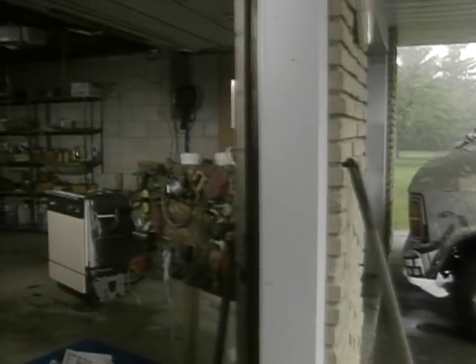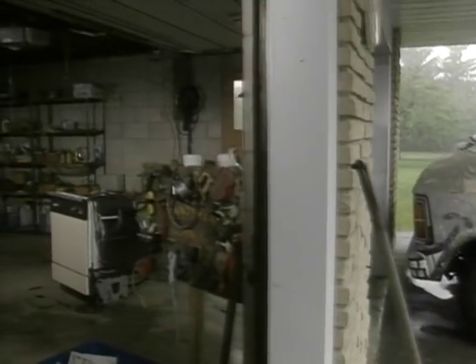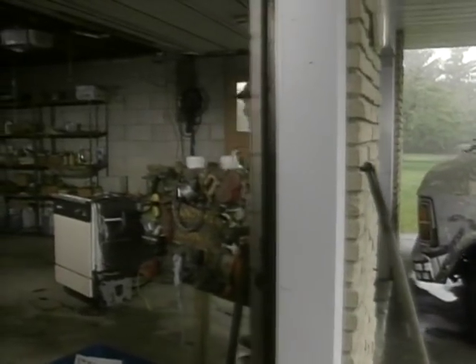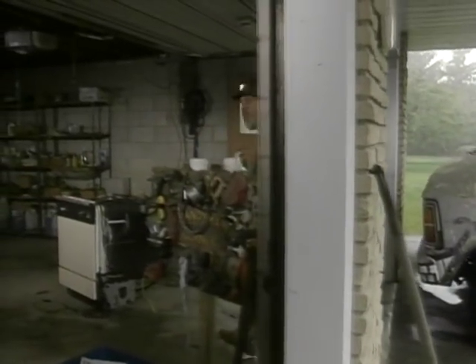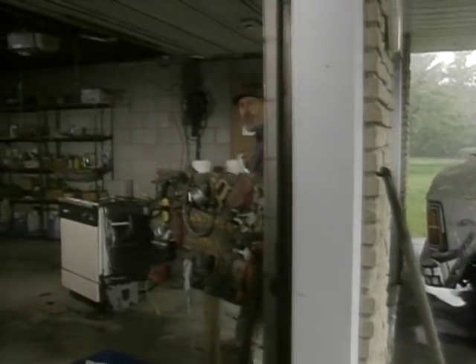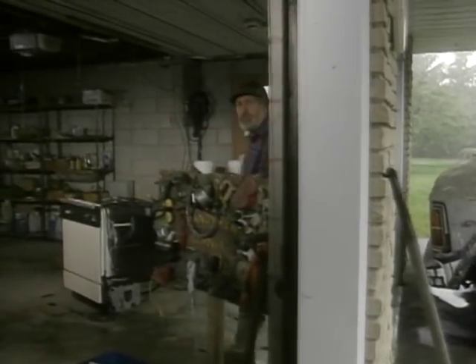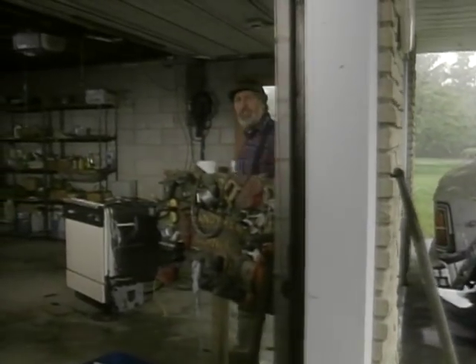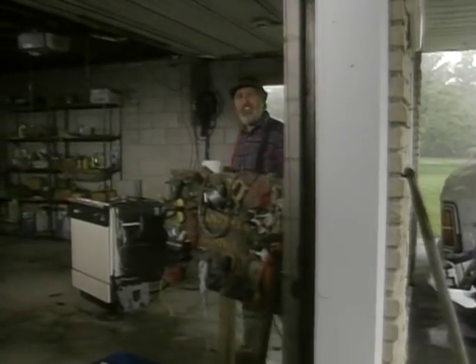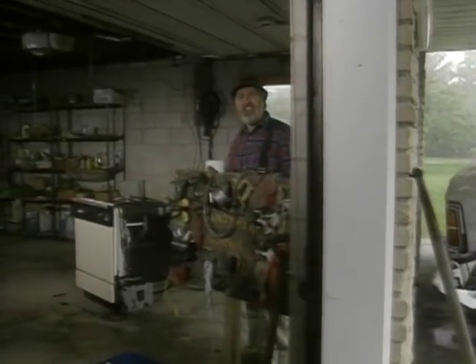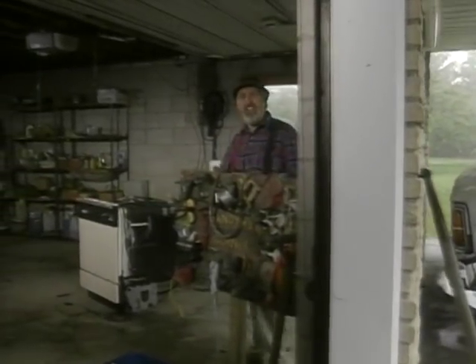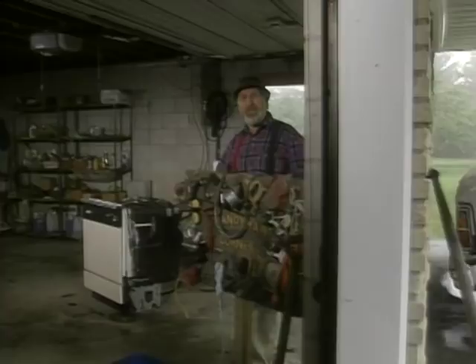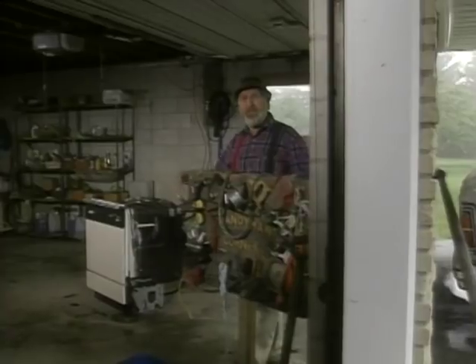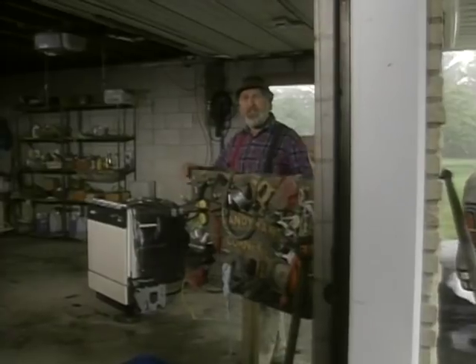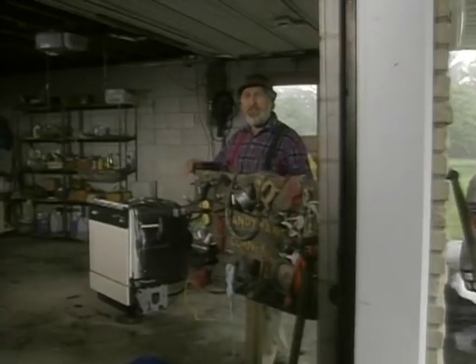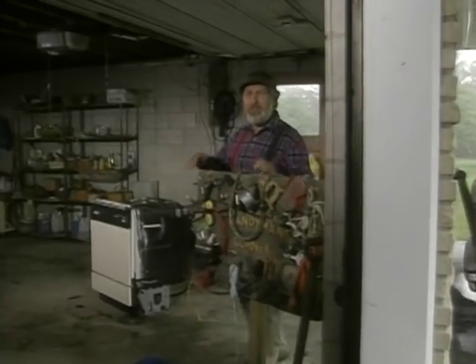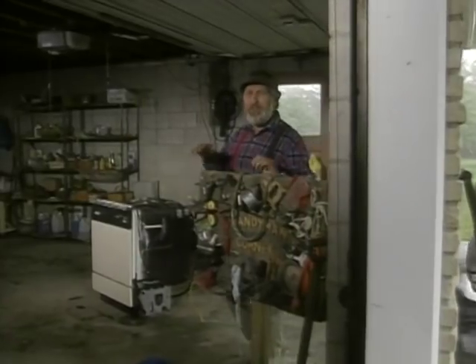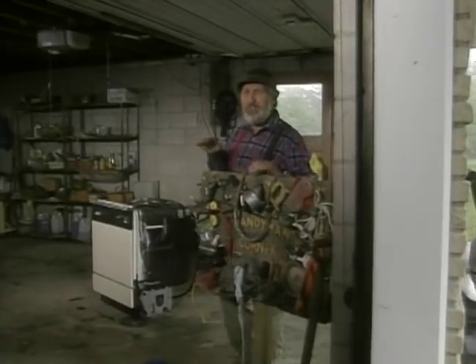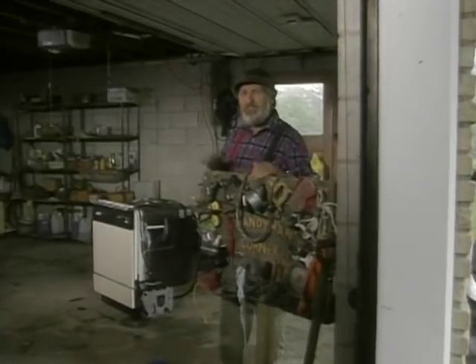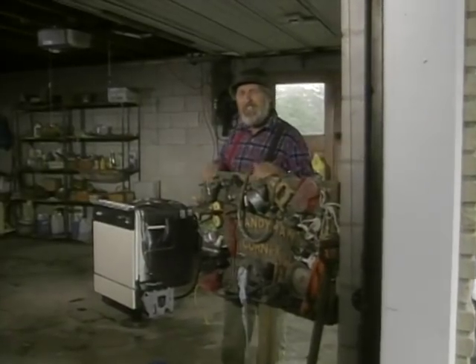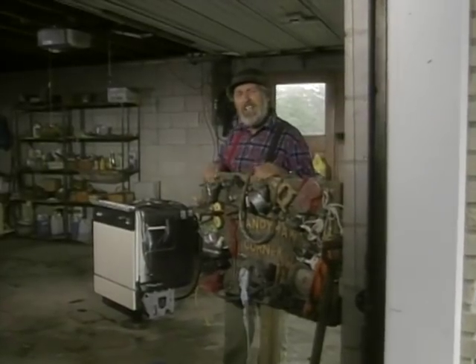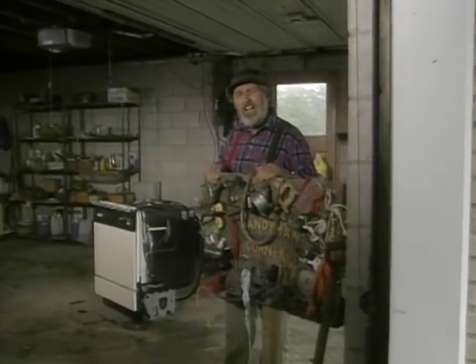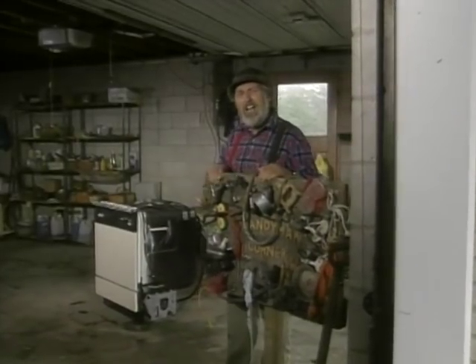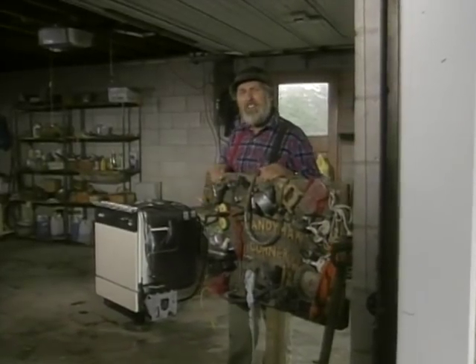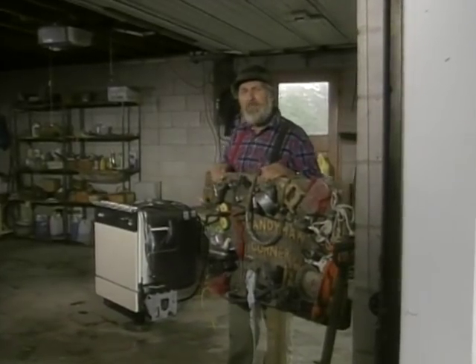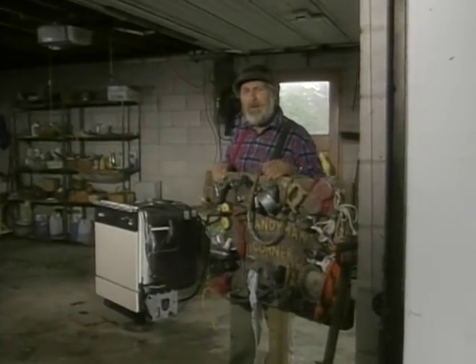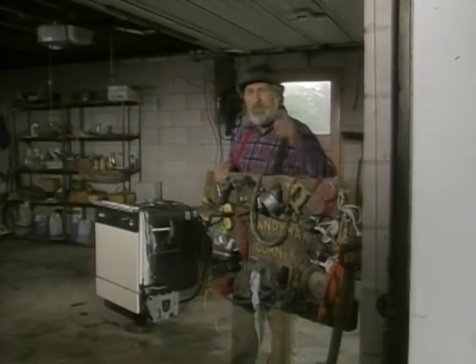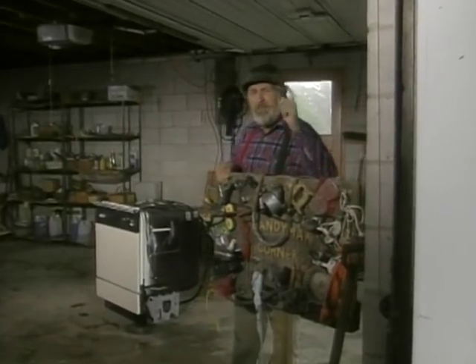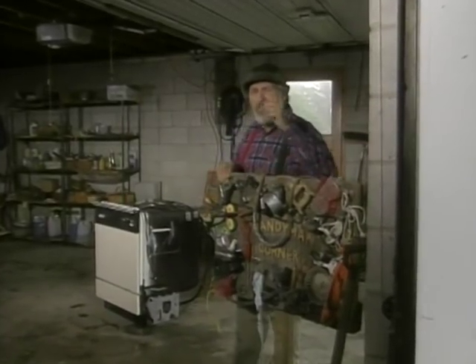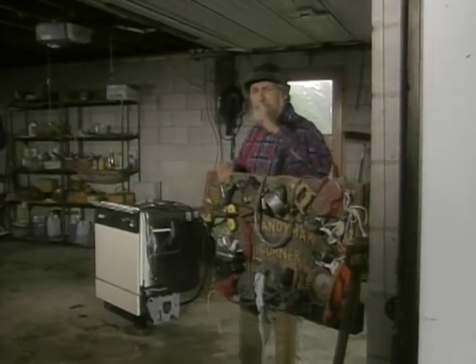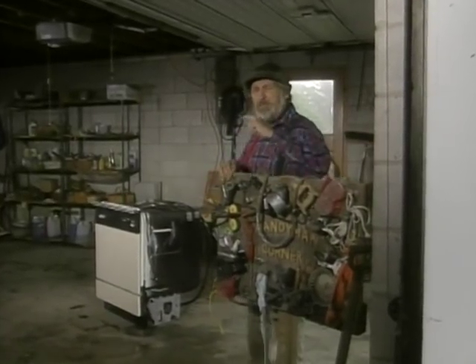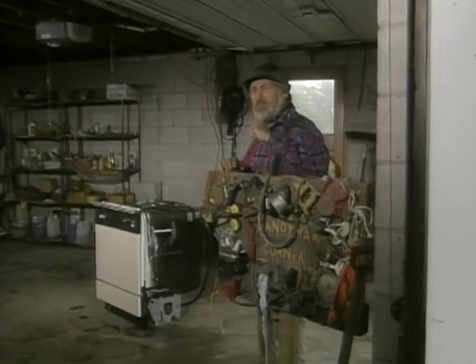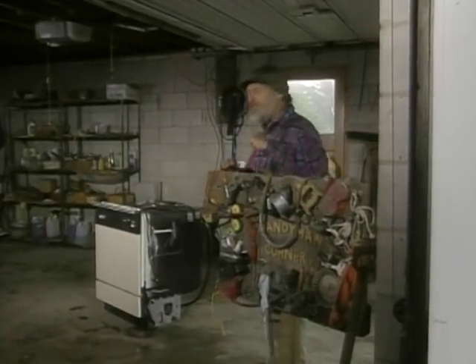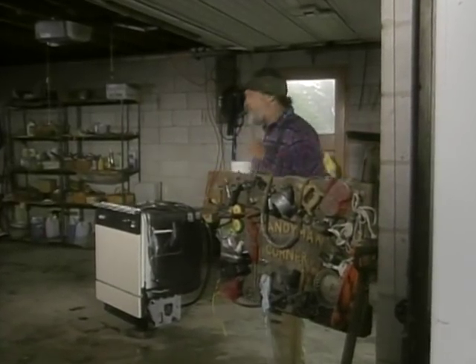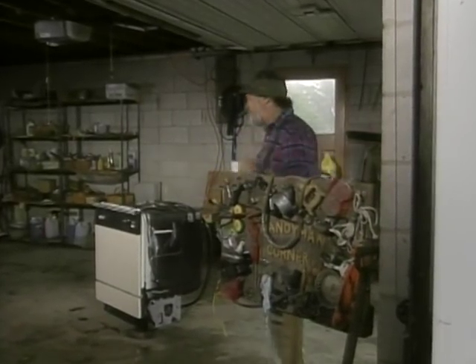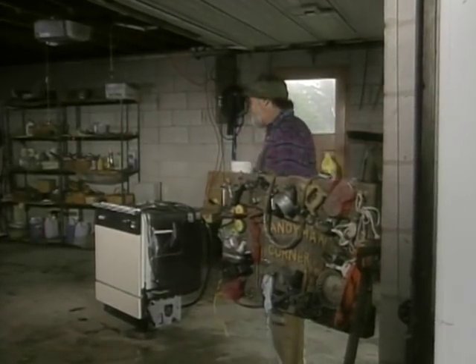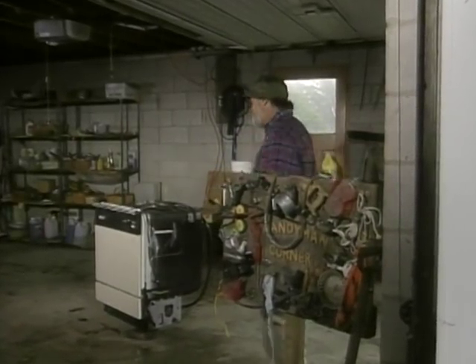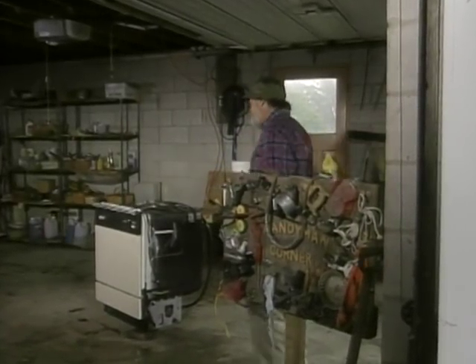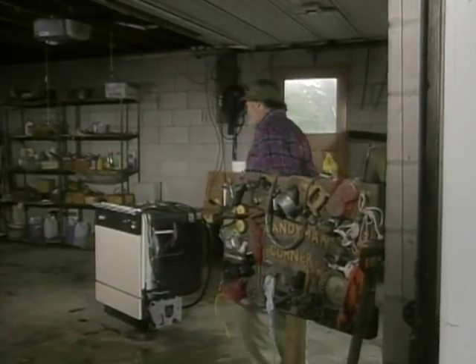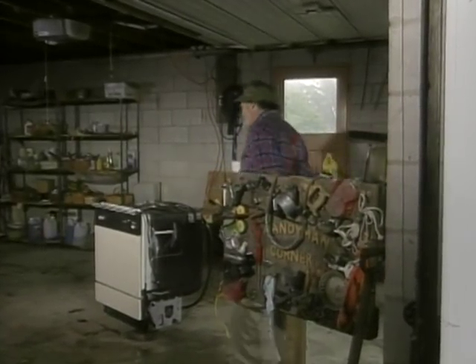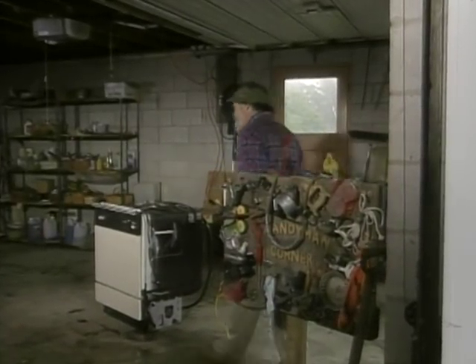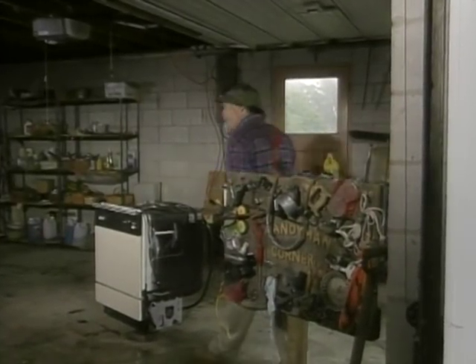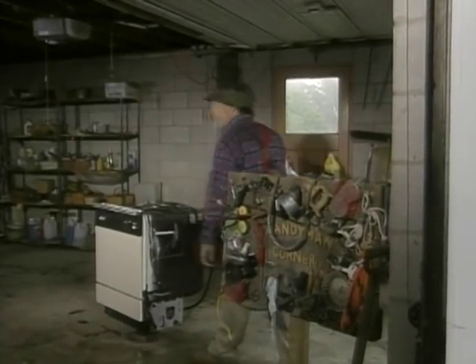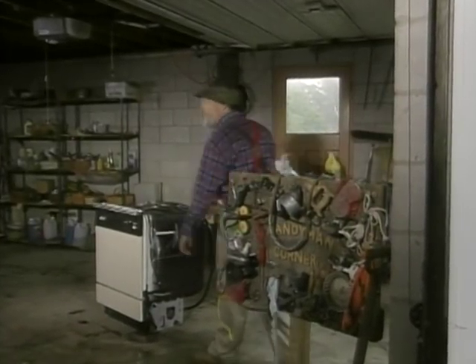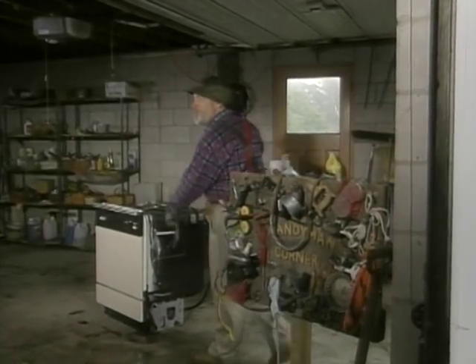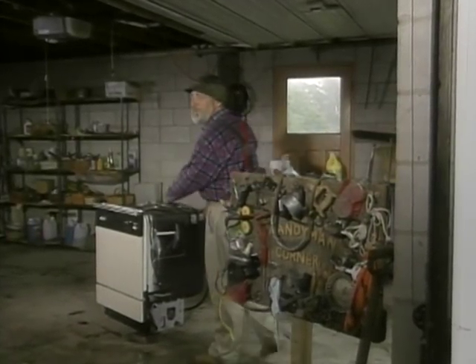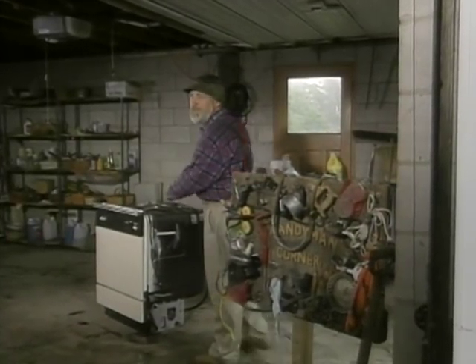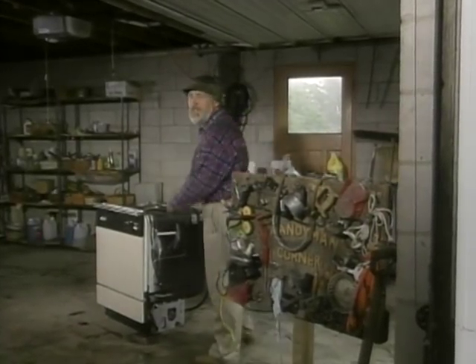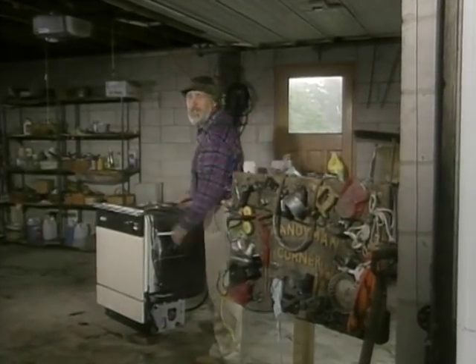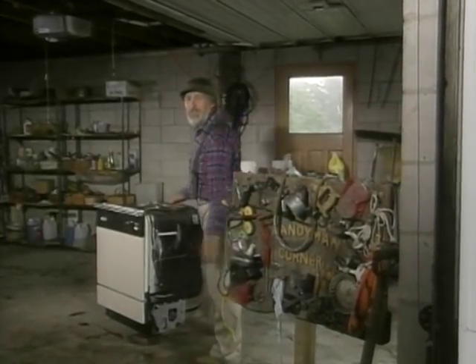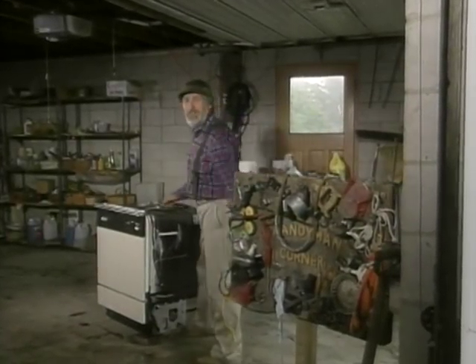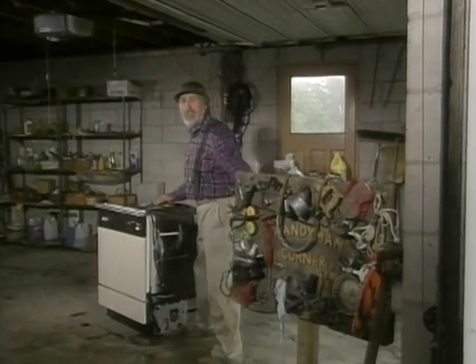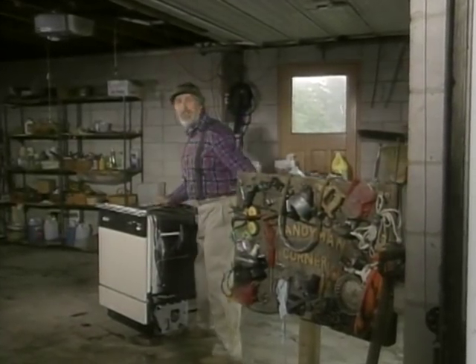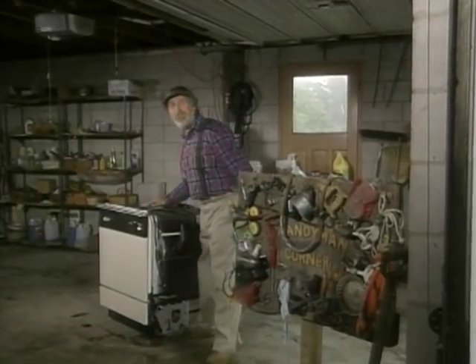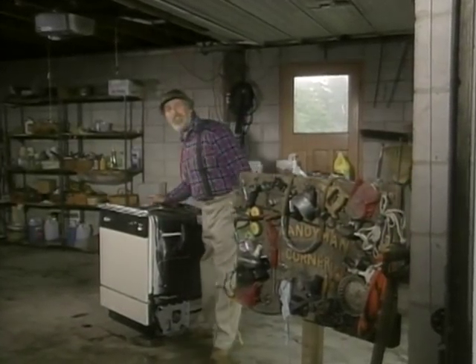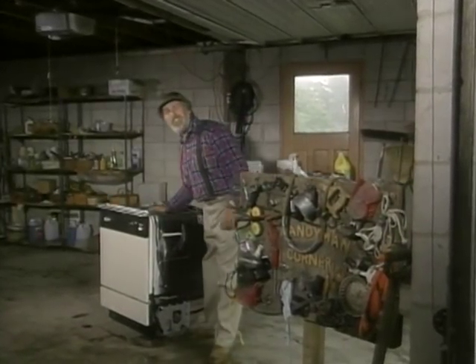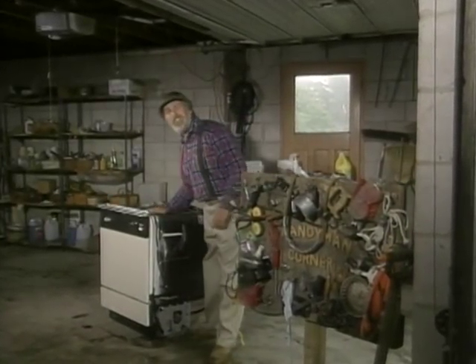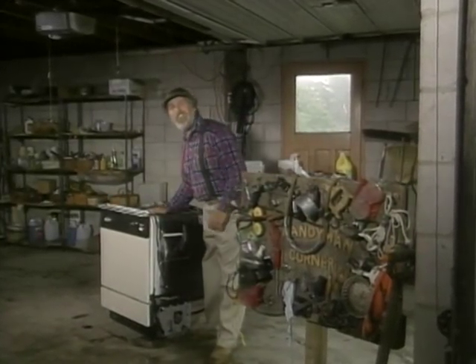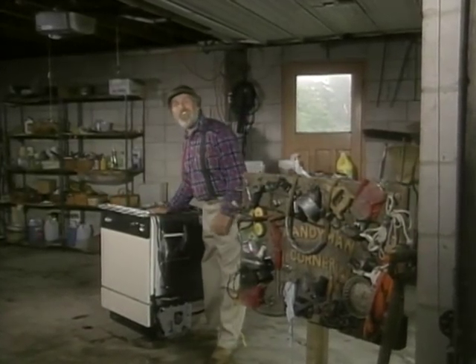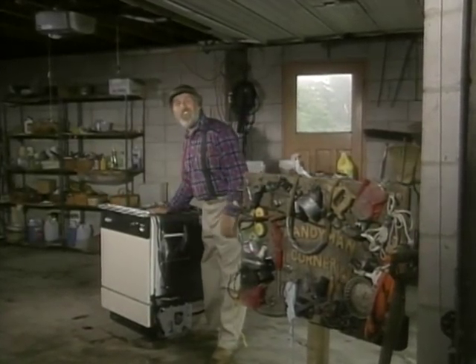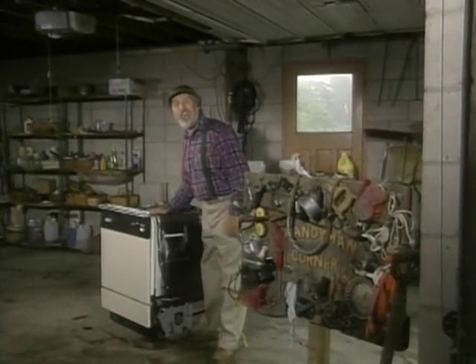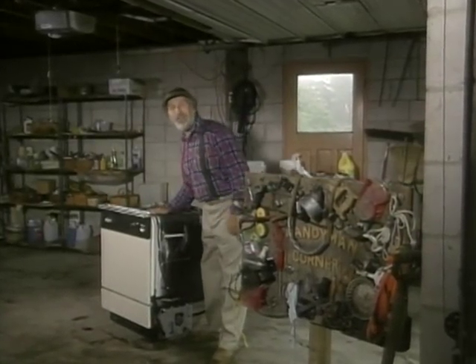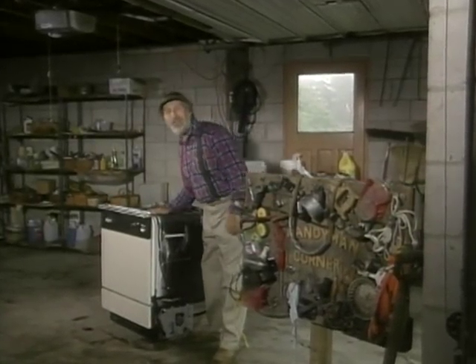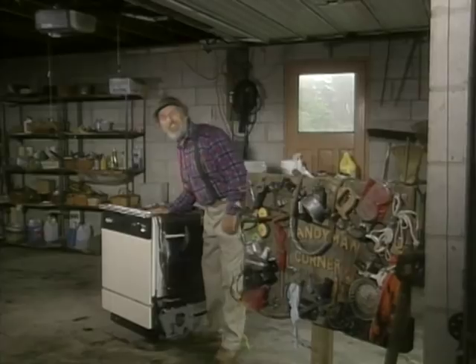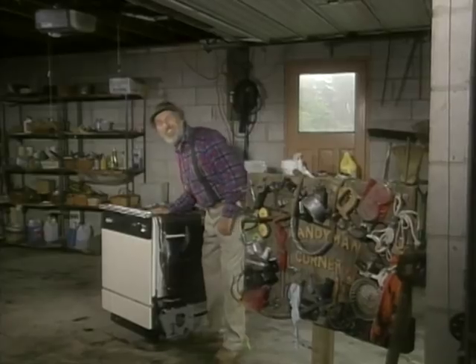So this week on Handyman Corner, I've come up with a simple solution. We're going to build our very own car wash.